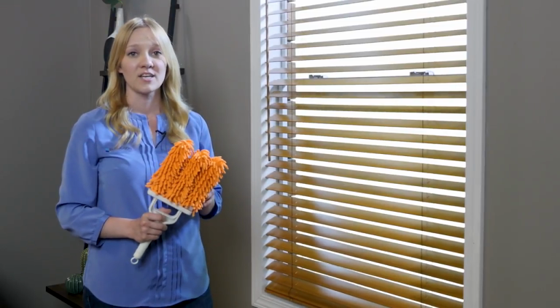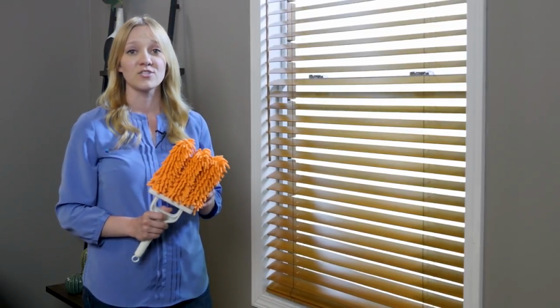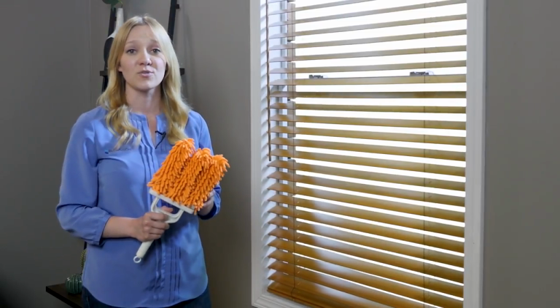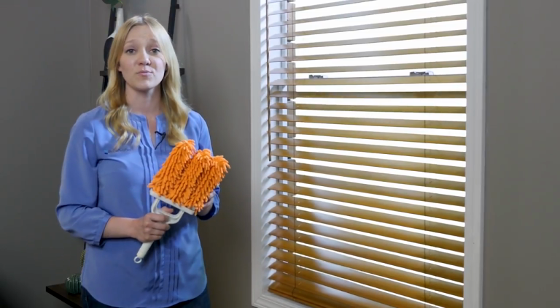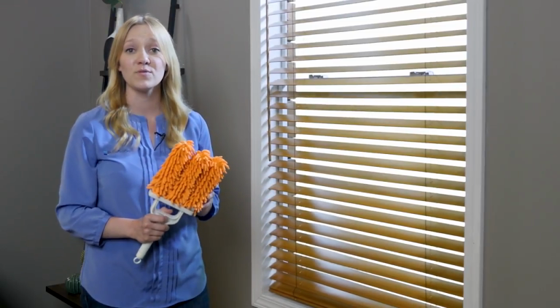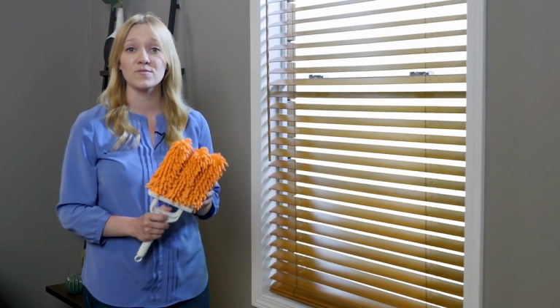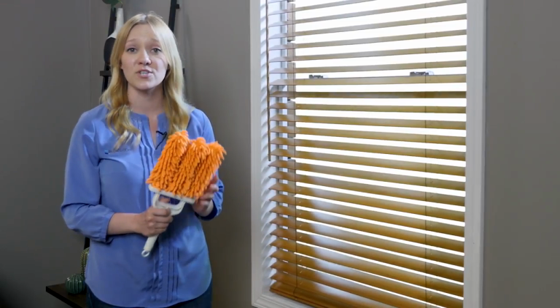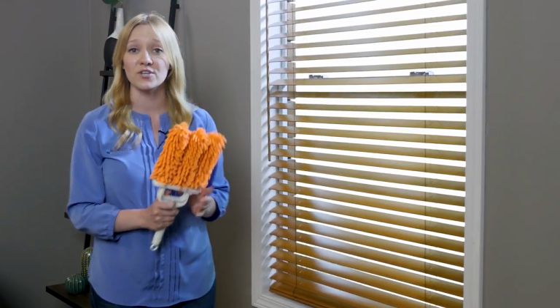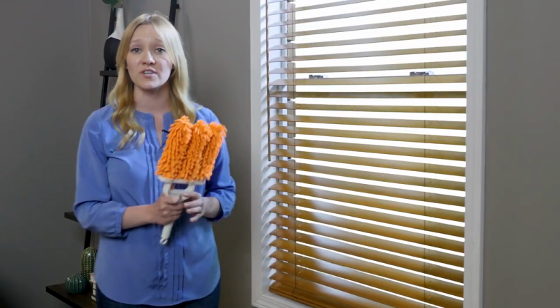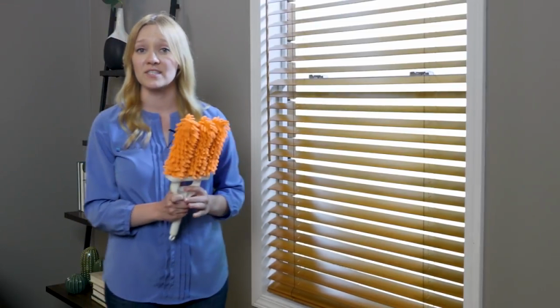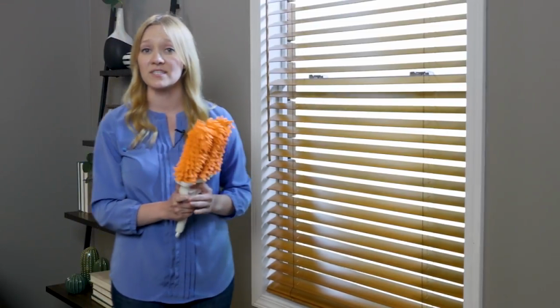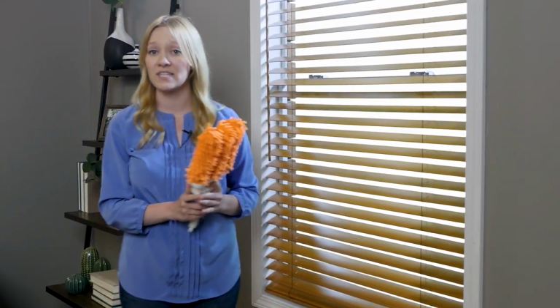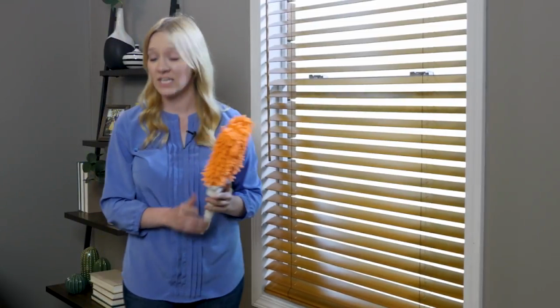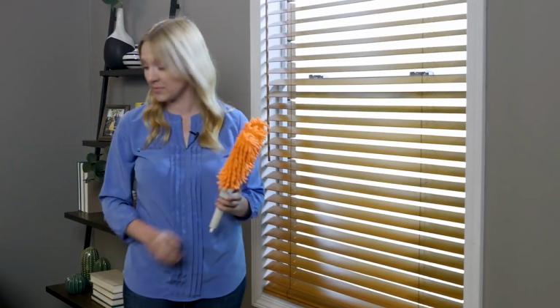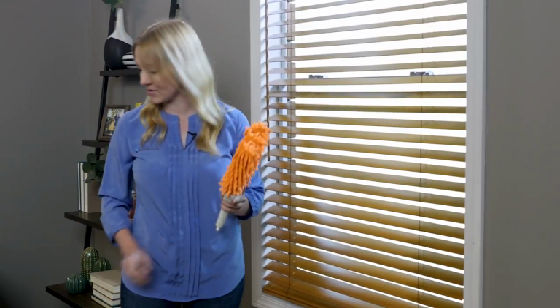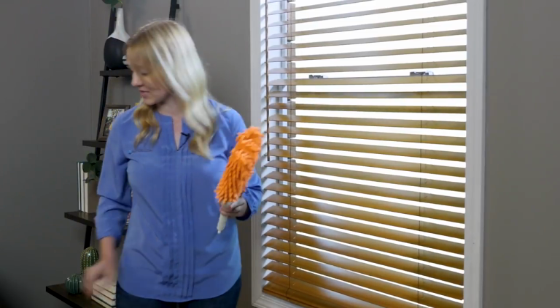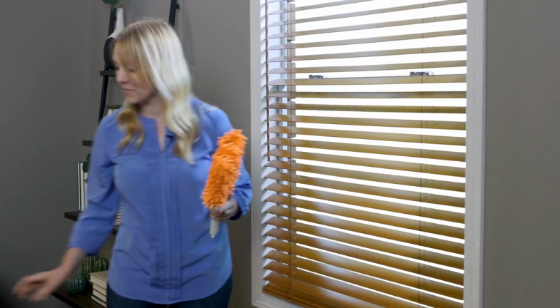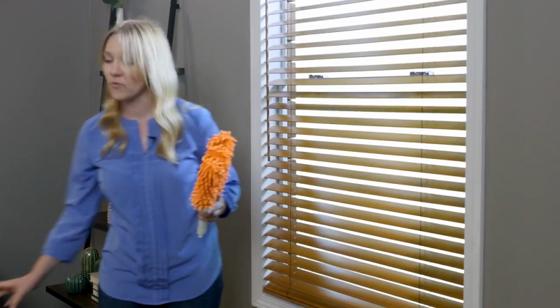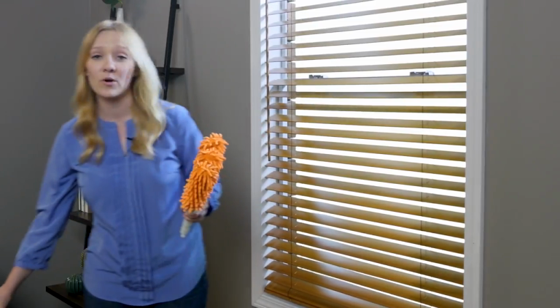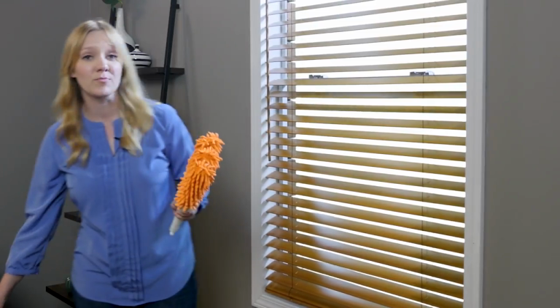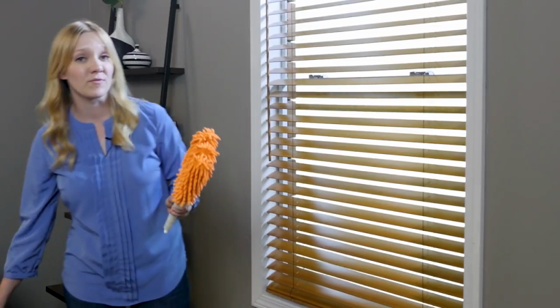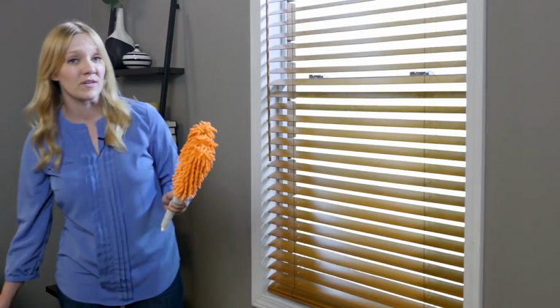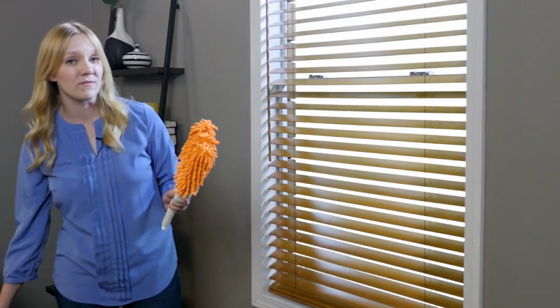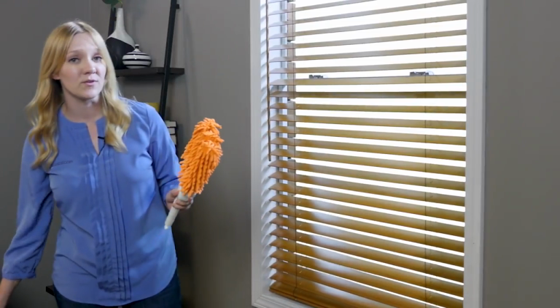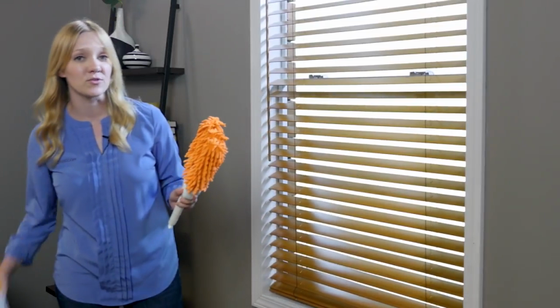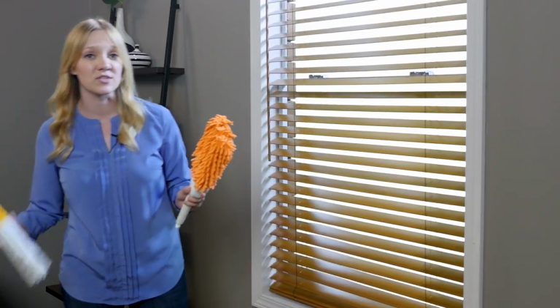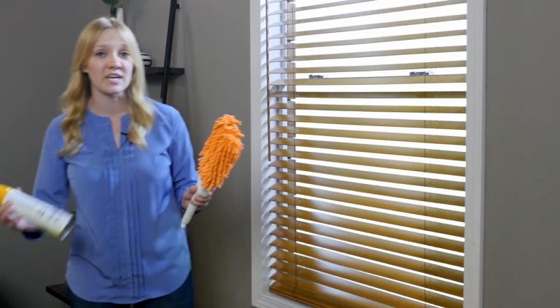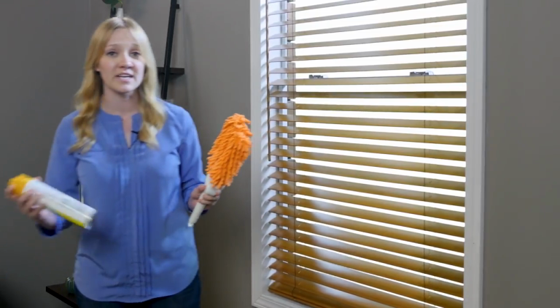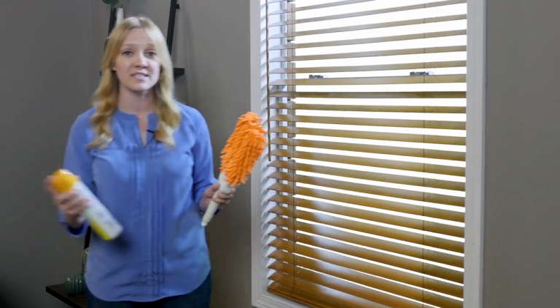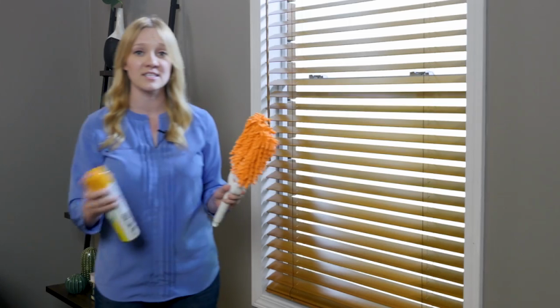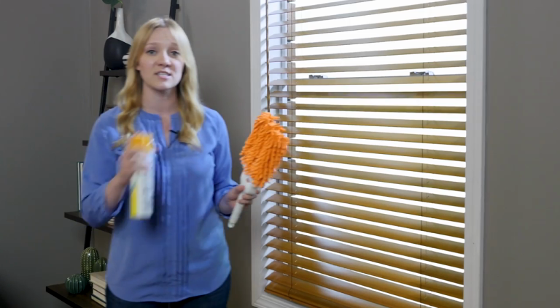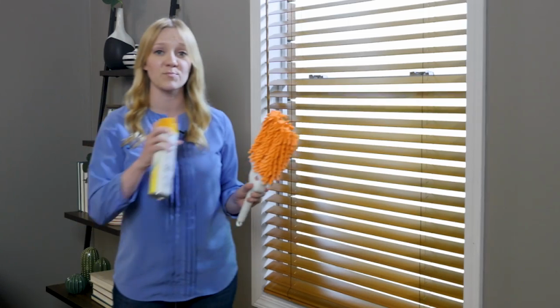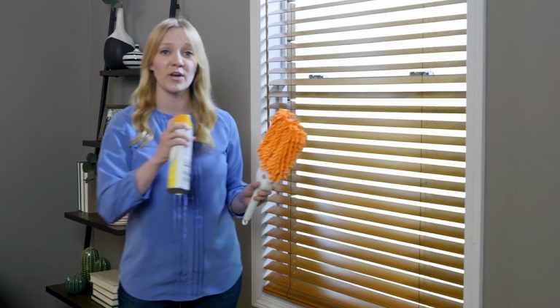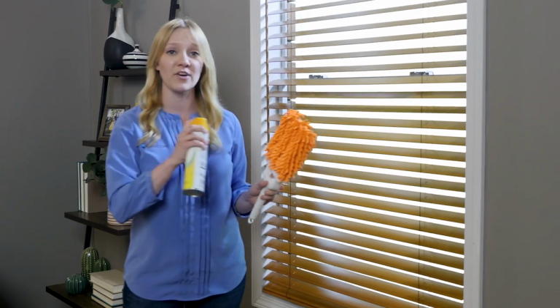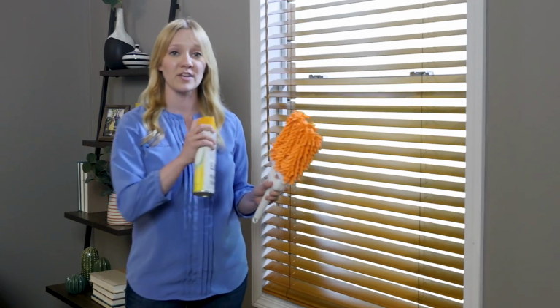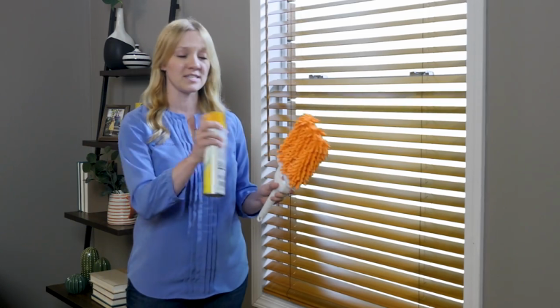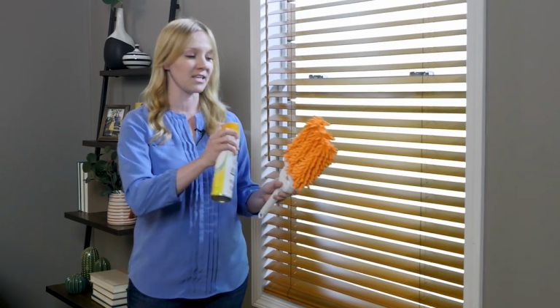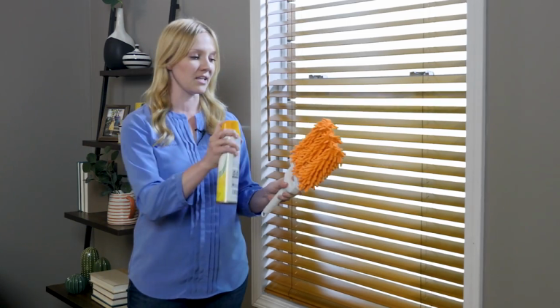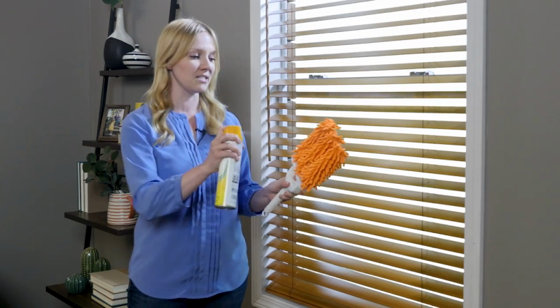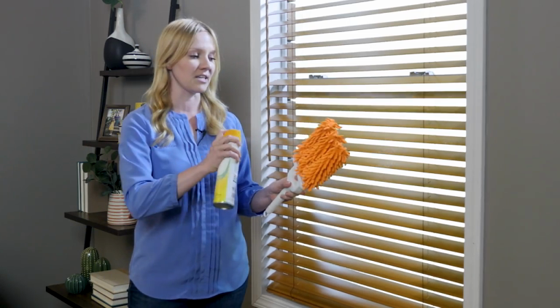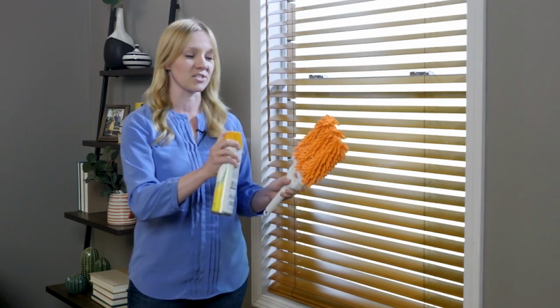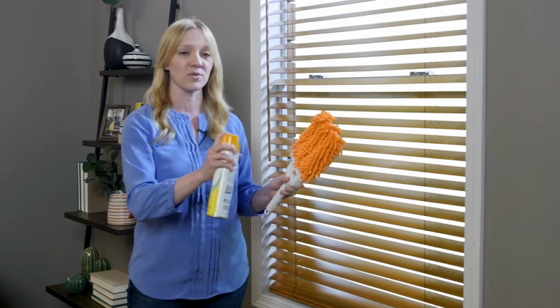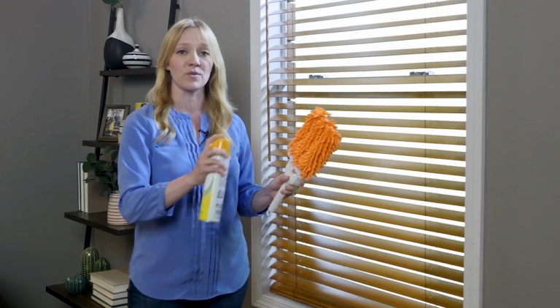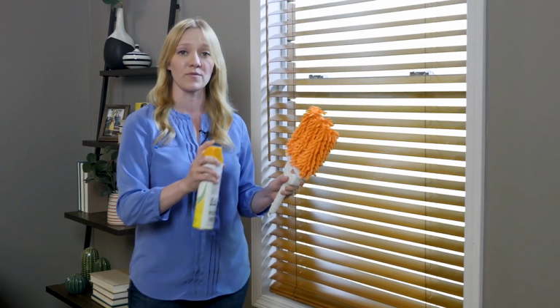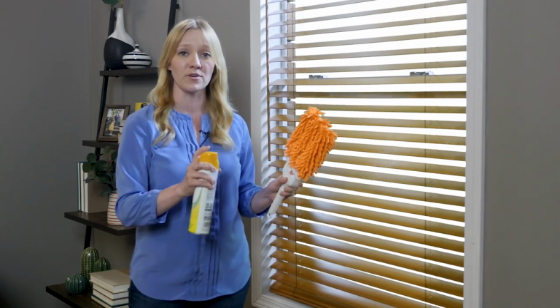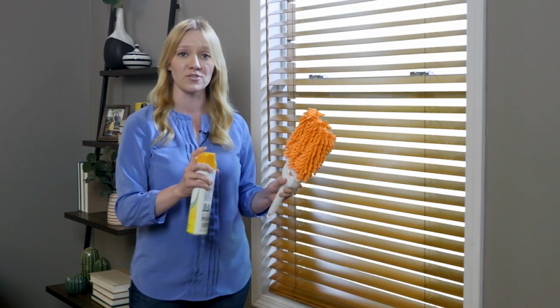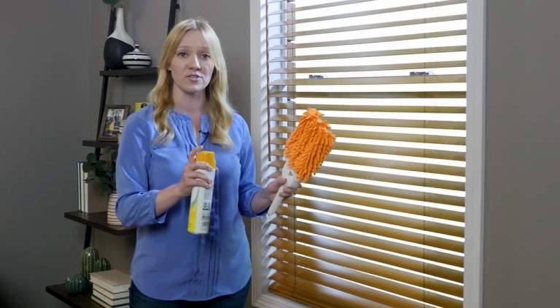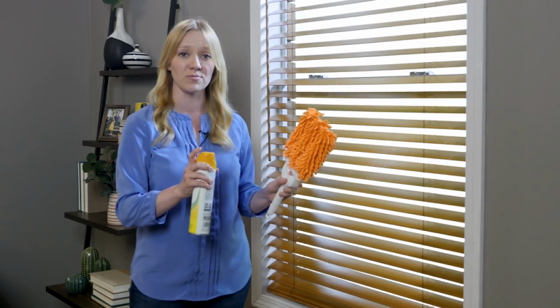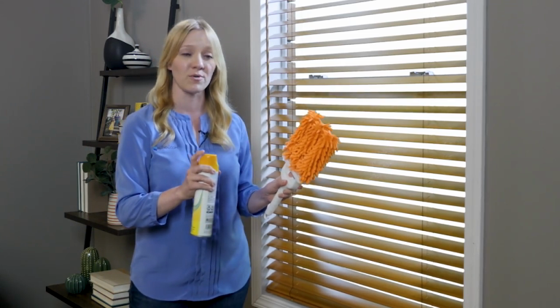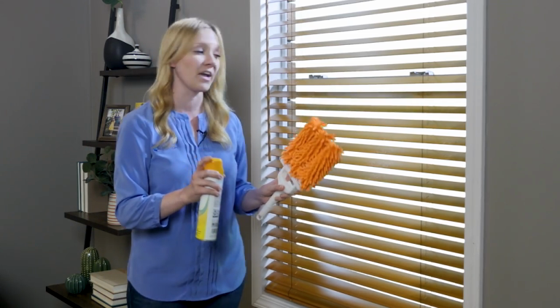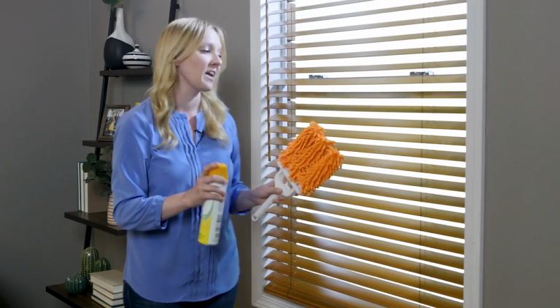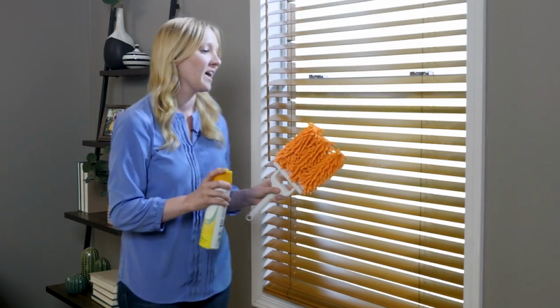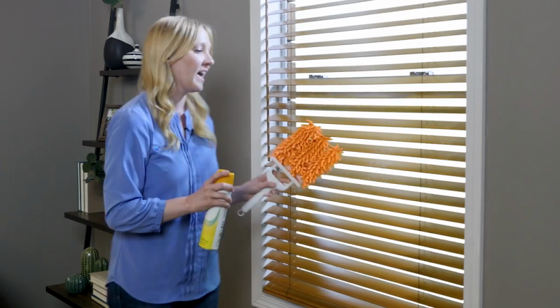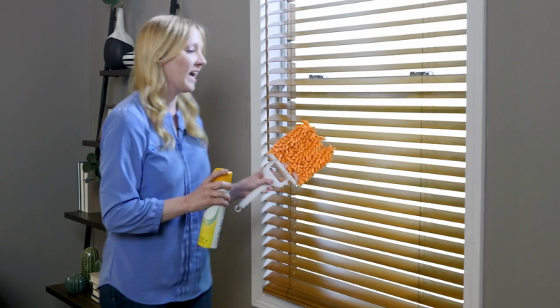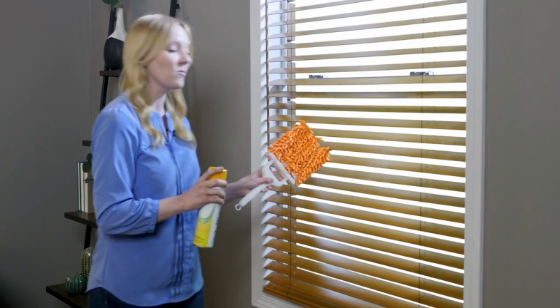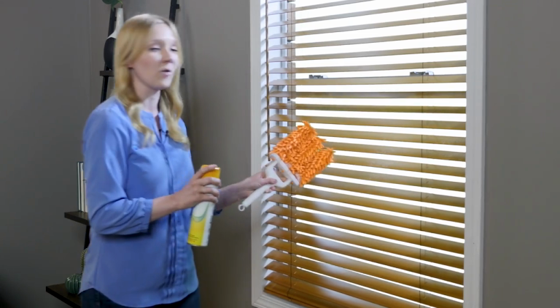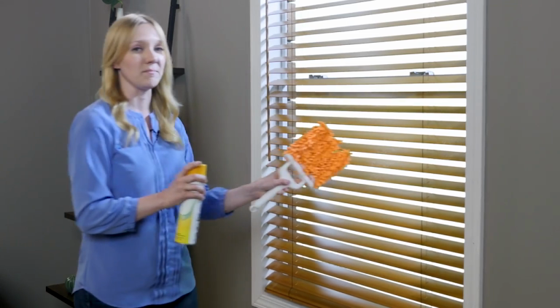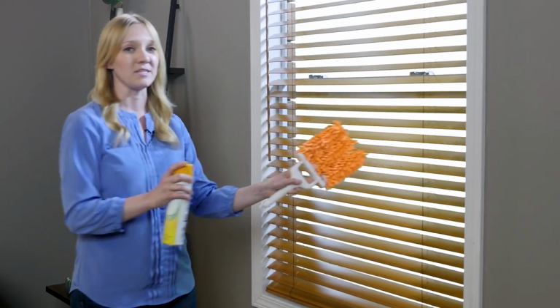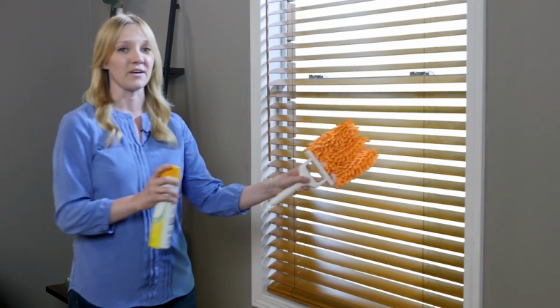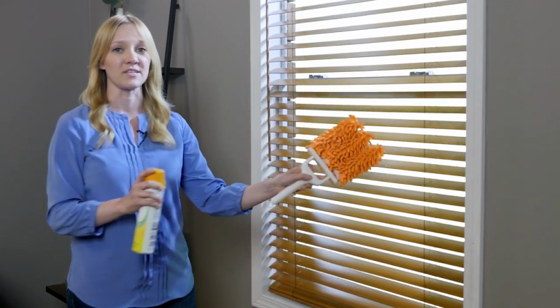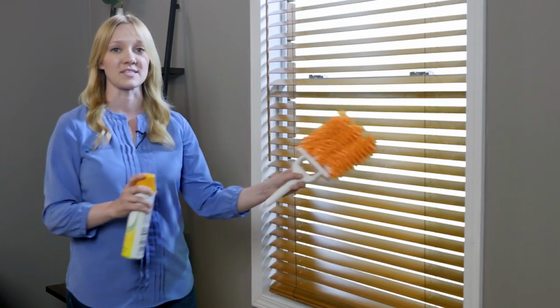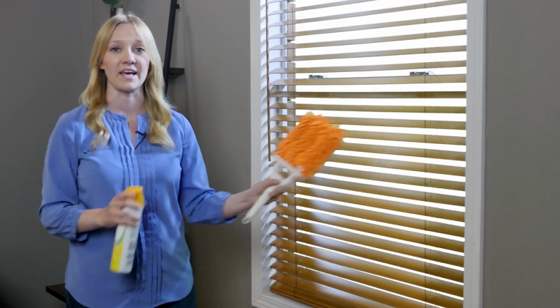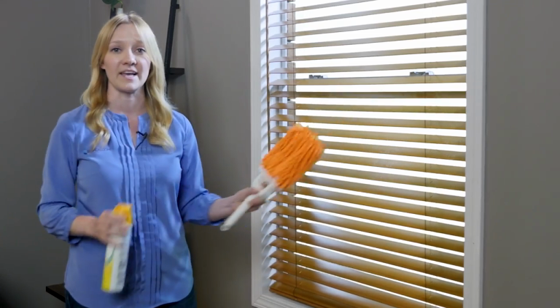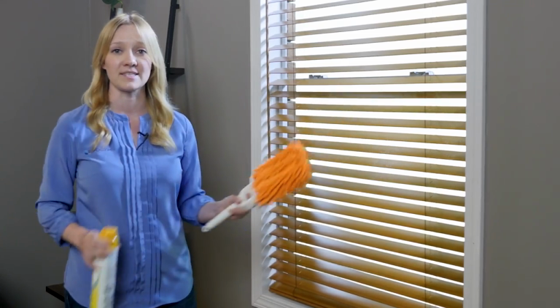To remove dirt and sticky buildup, or to prevent future dust, spray your easy clean duster with furniture spray and wipe down the slats.